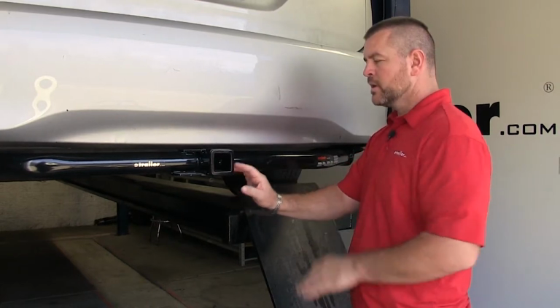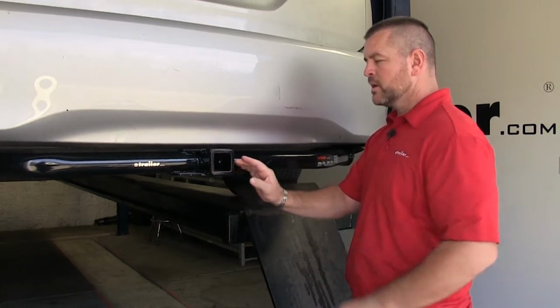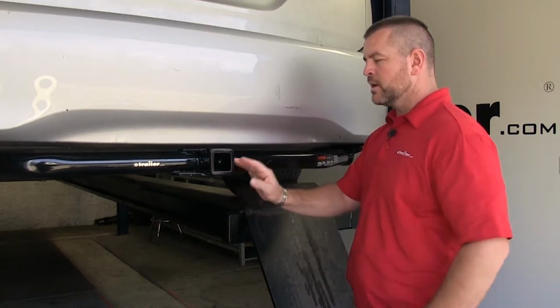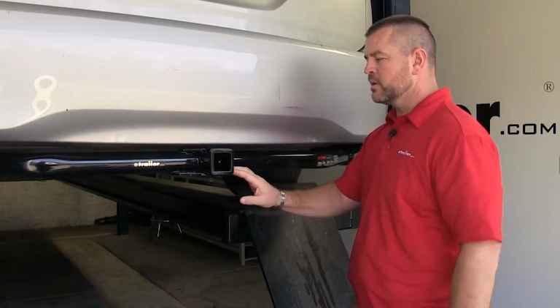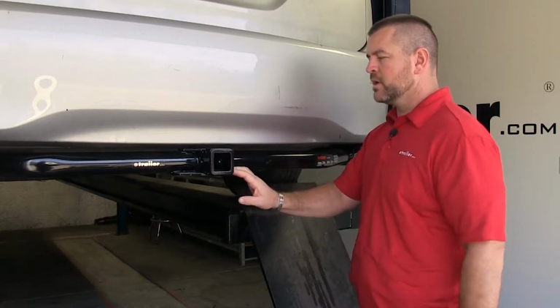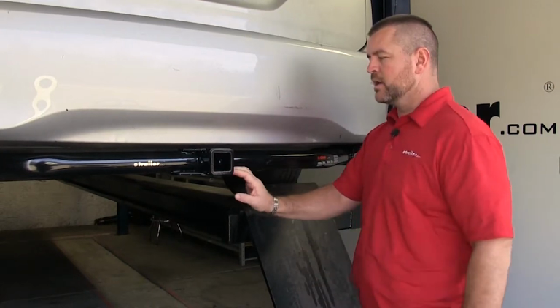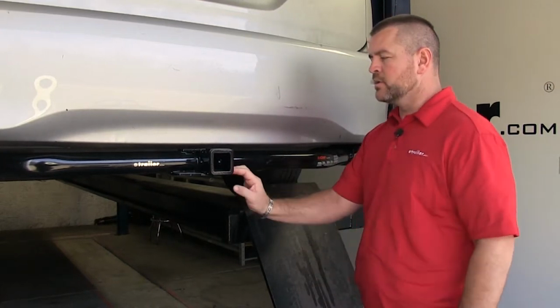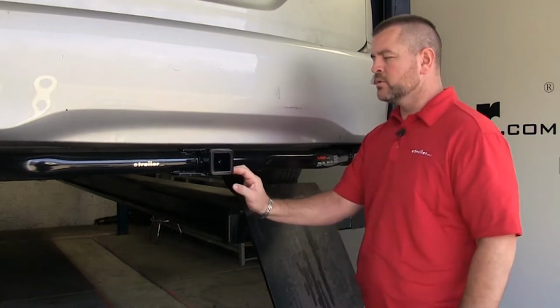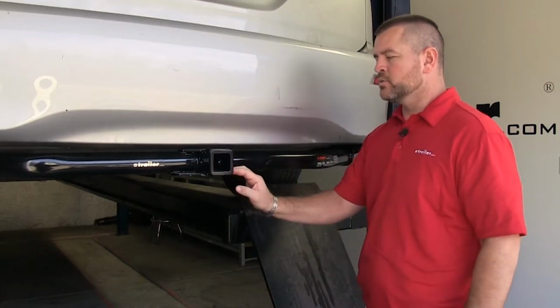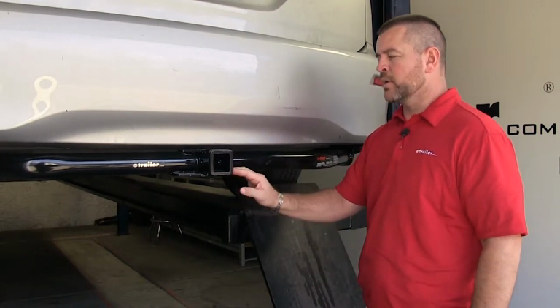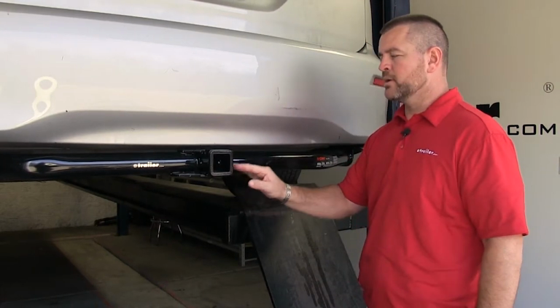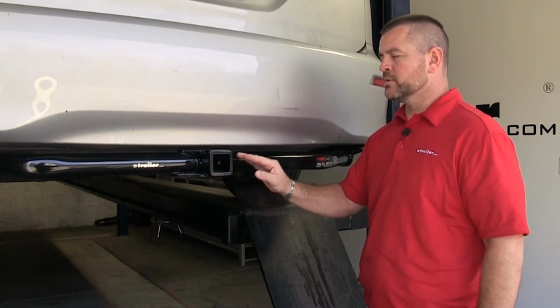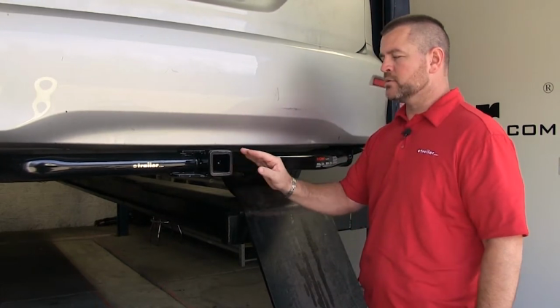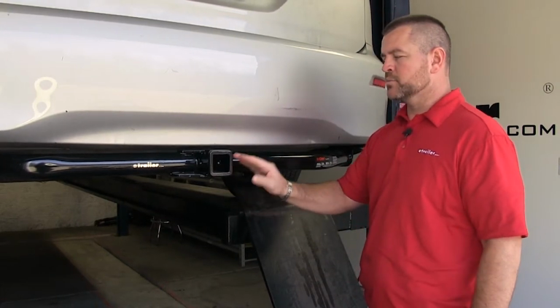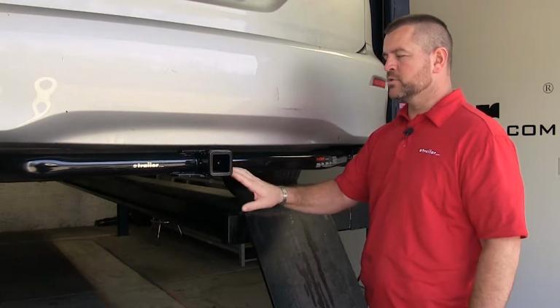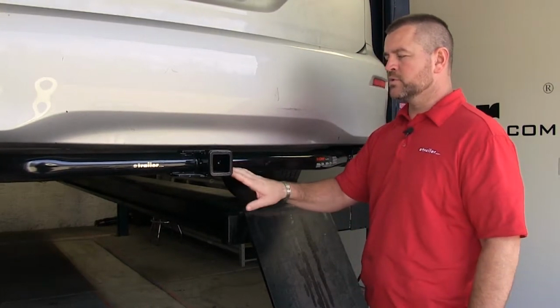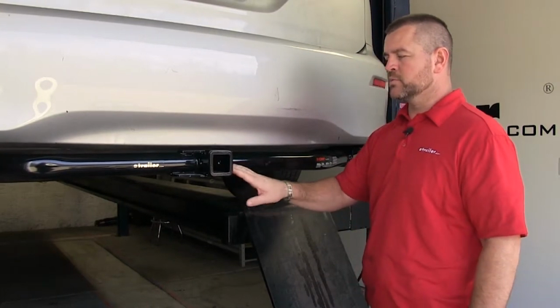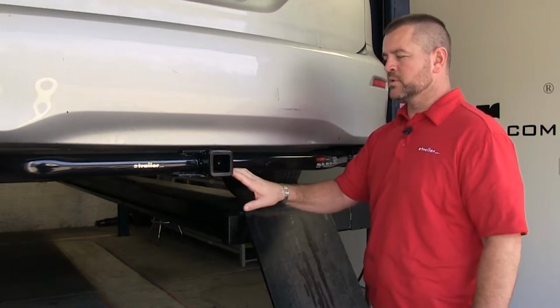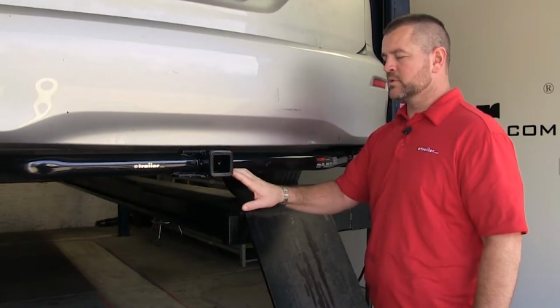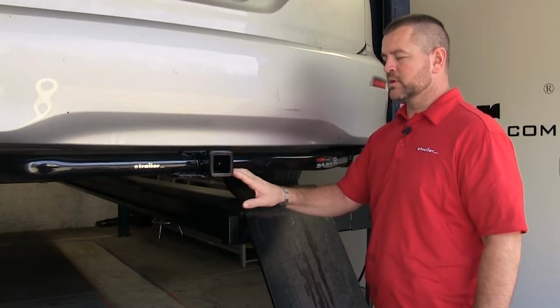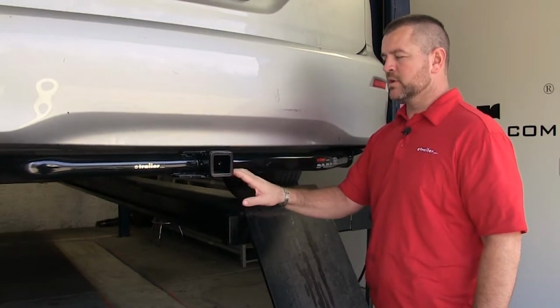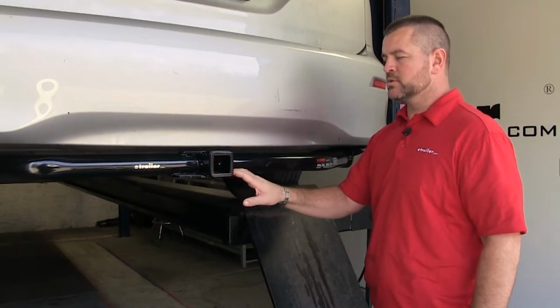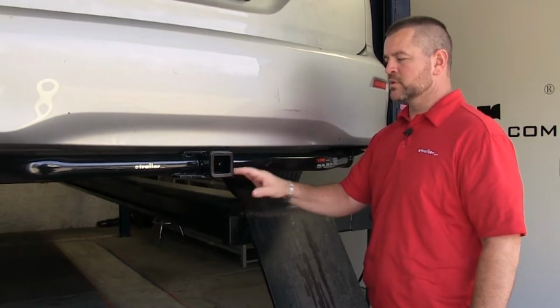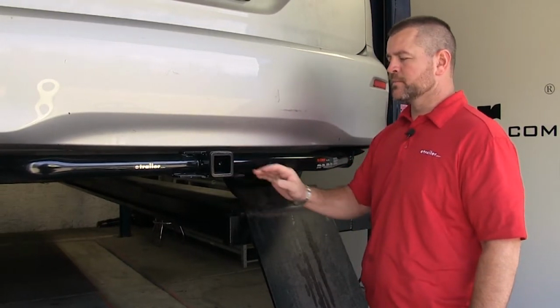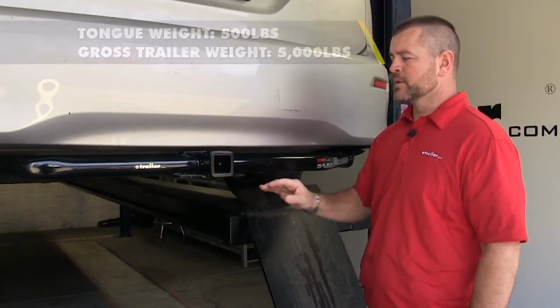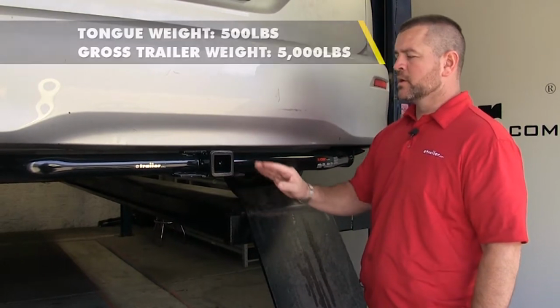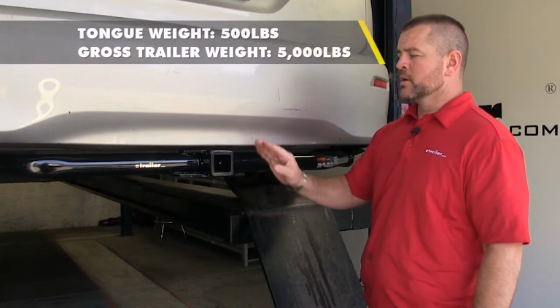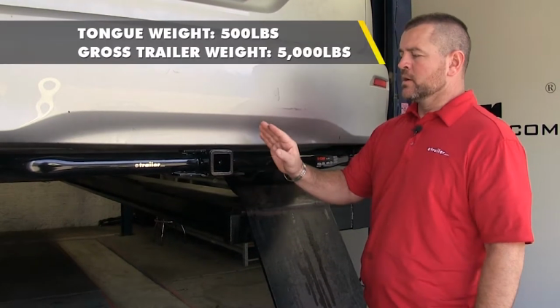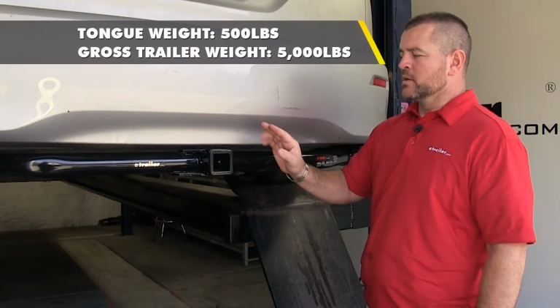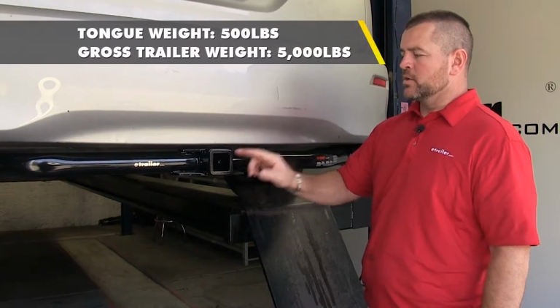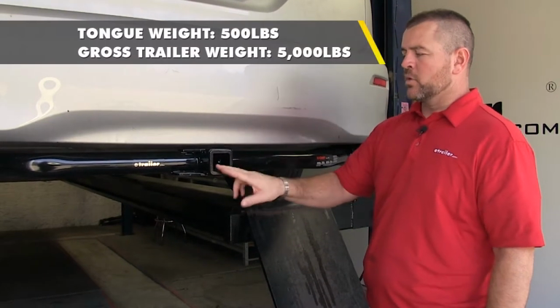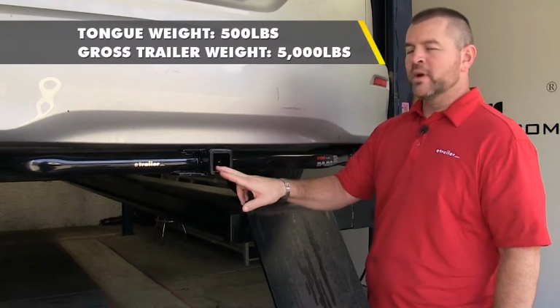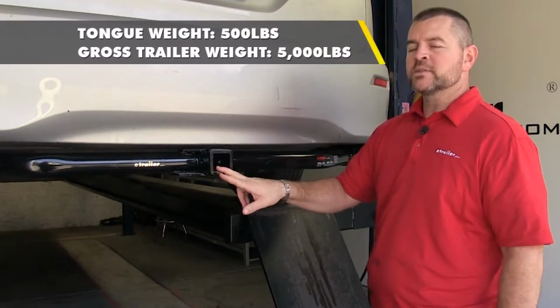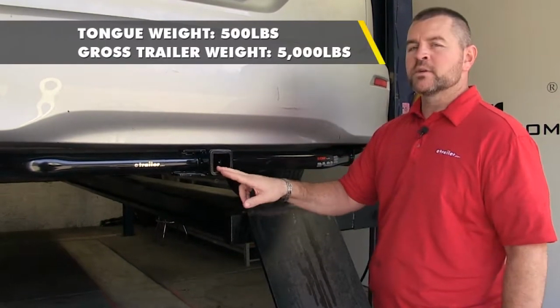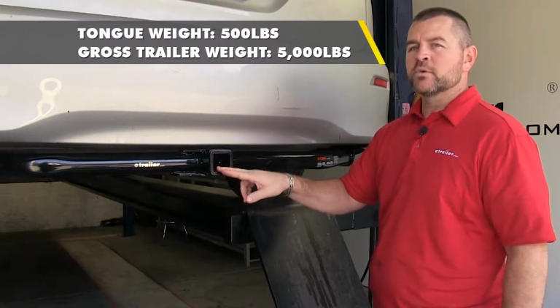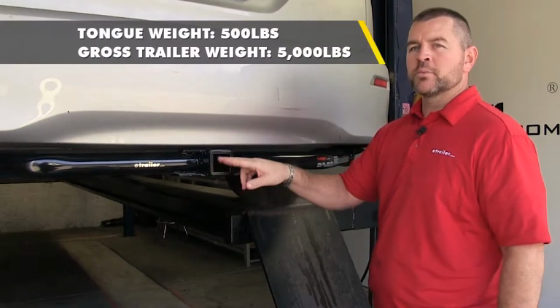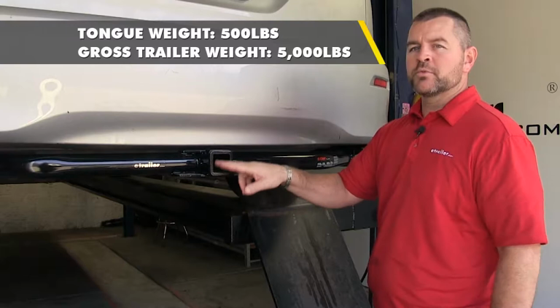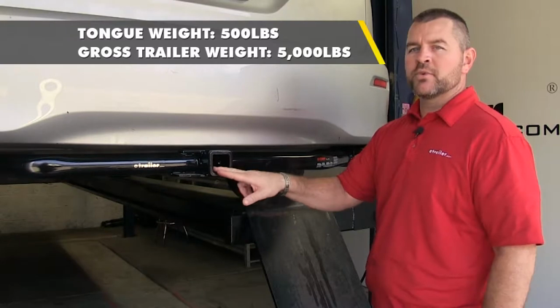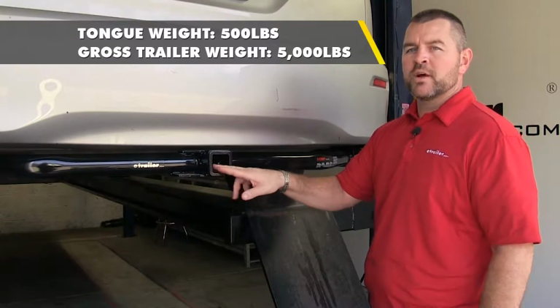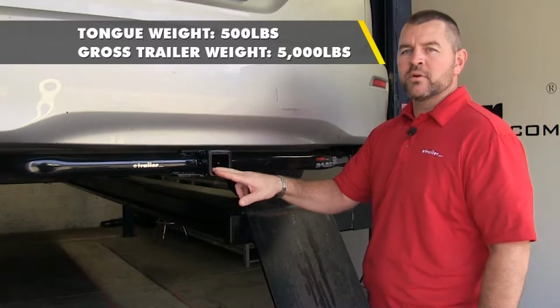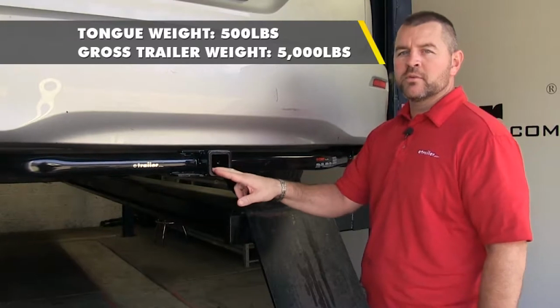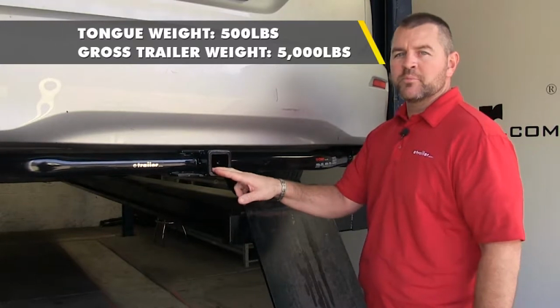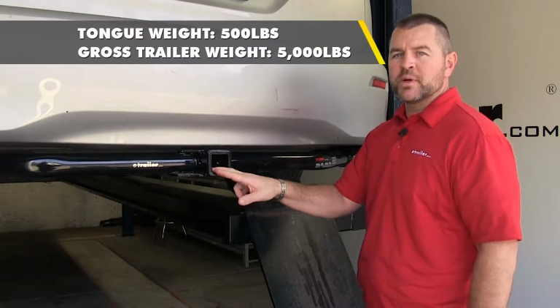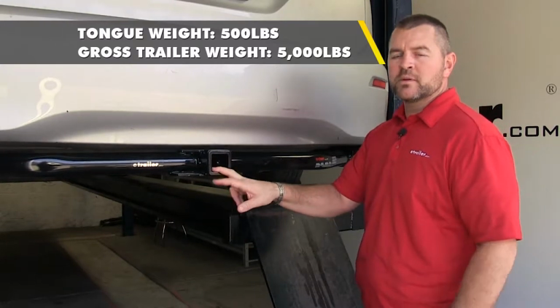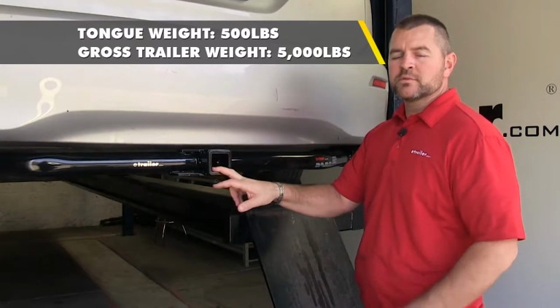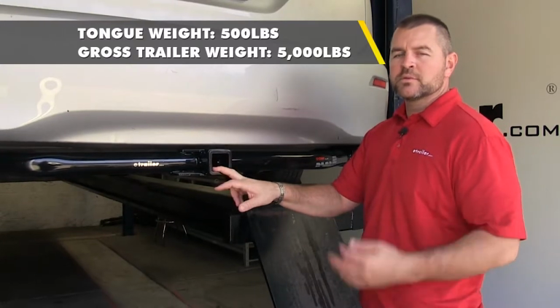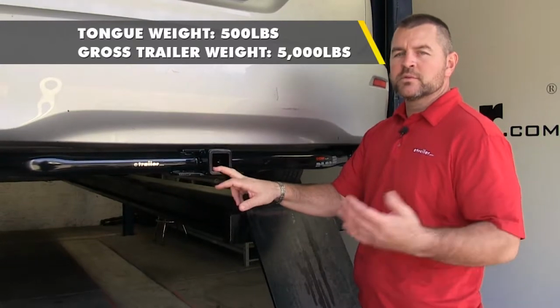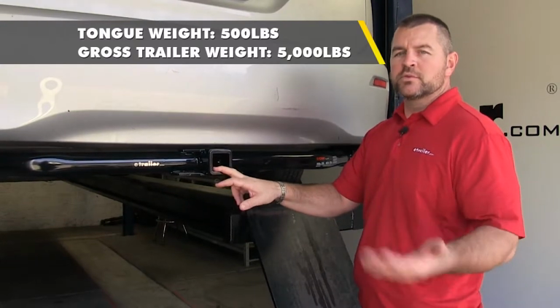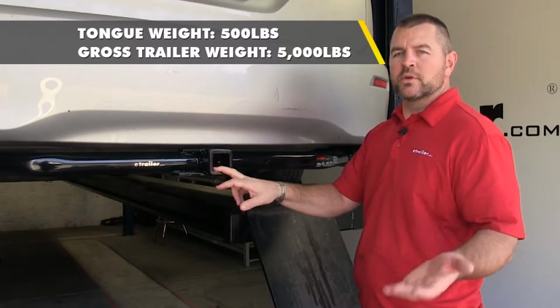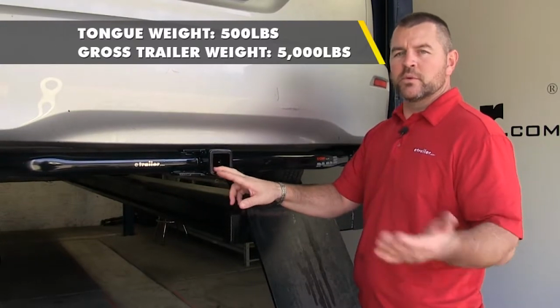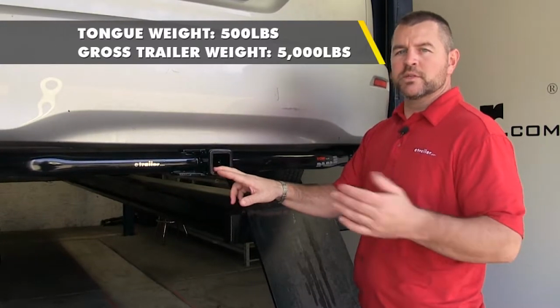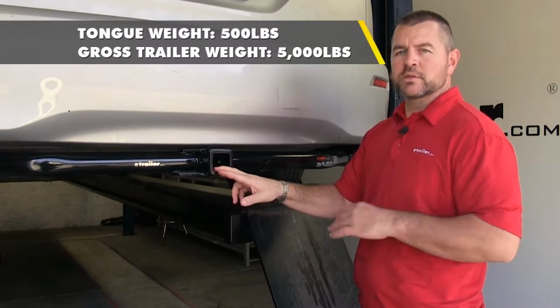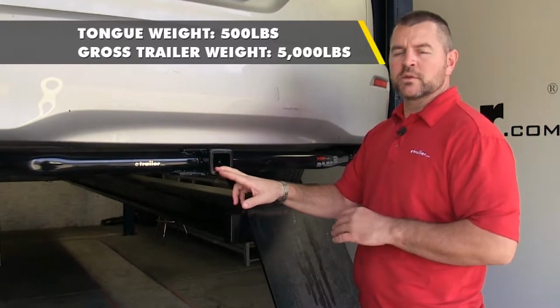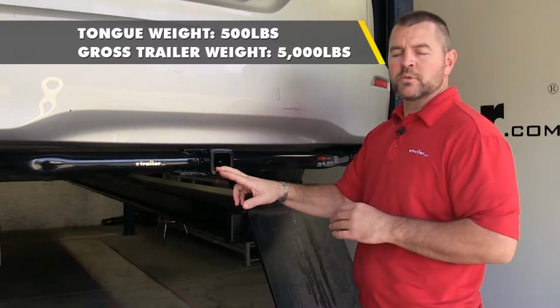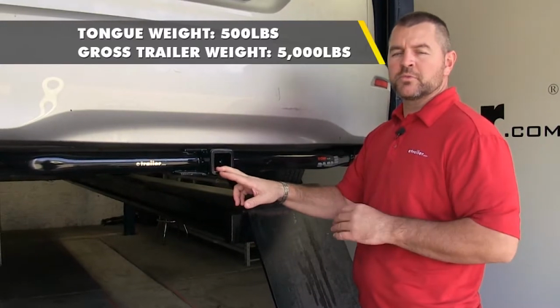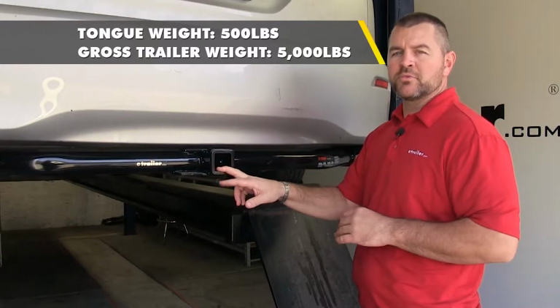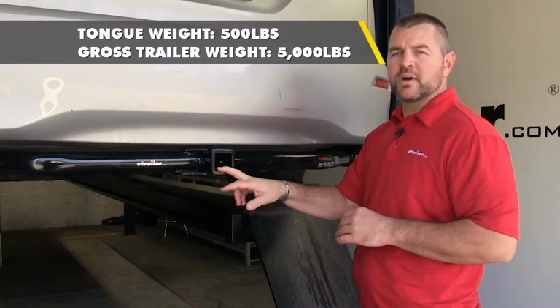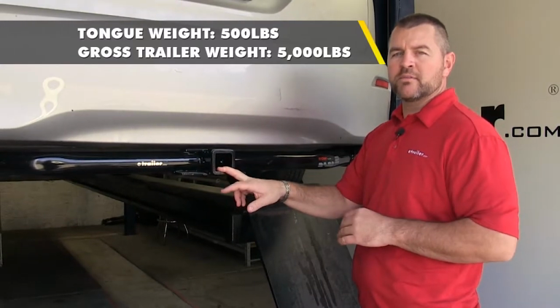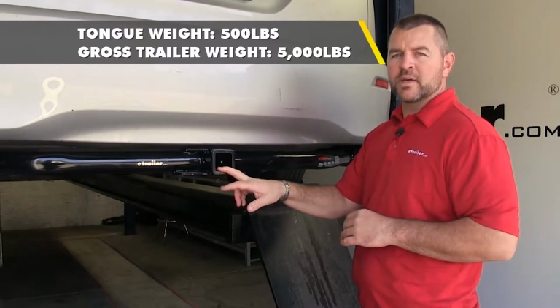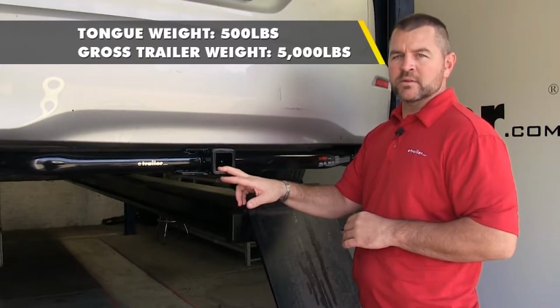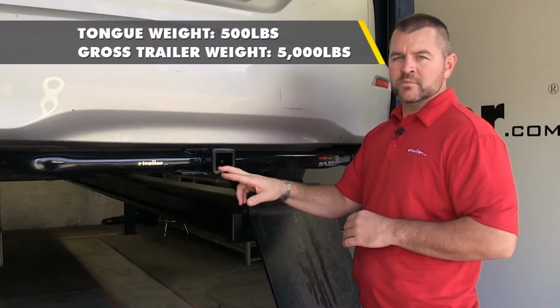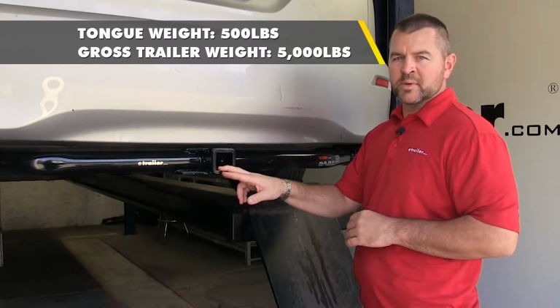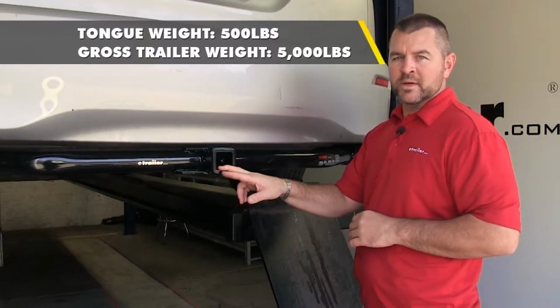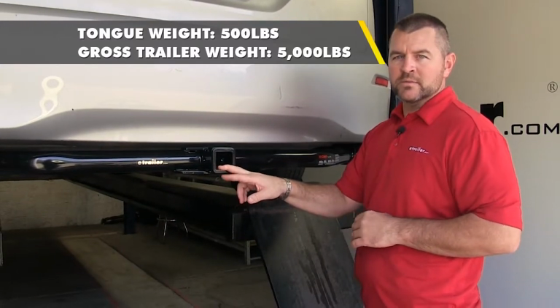You can use weight distribution with this hitch. With weight distribution, tongue weight is going to go up to 500 pounds, and trailer weight is going to go up to 5,000 pounds.